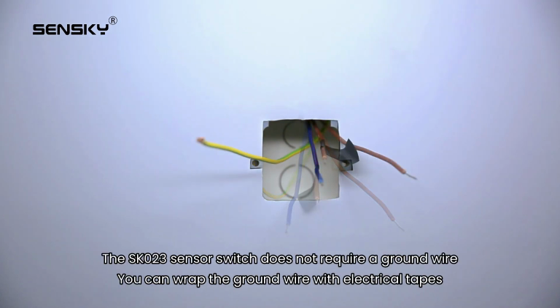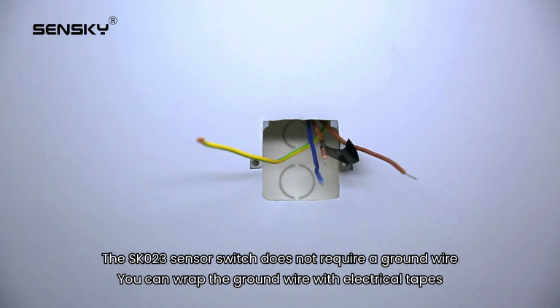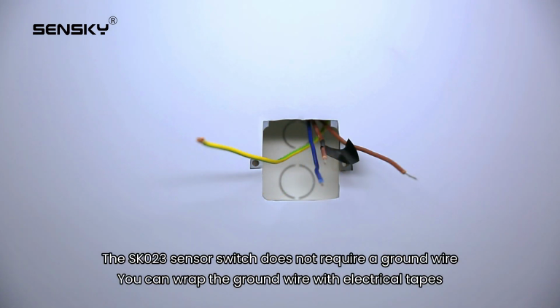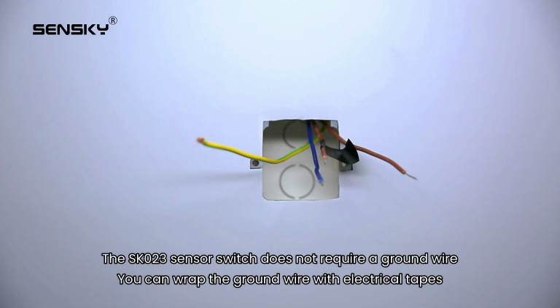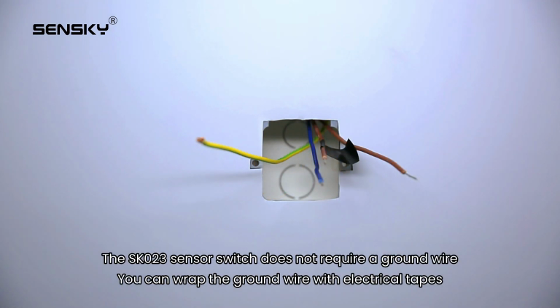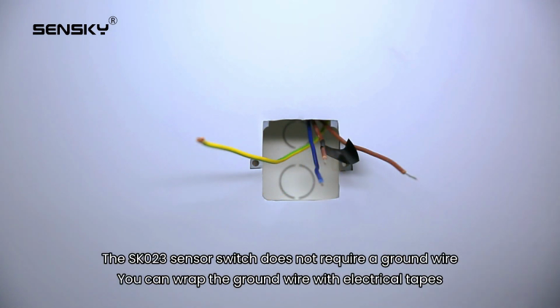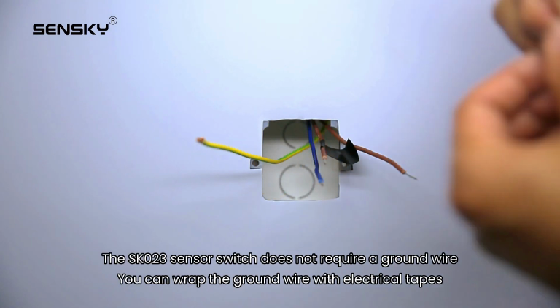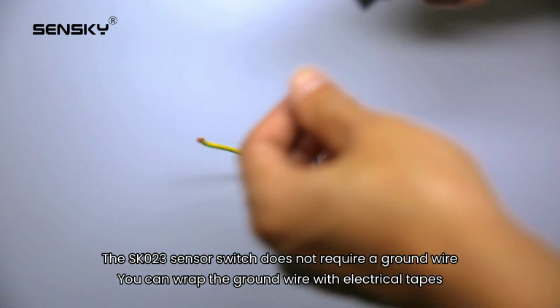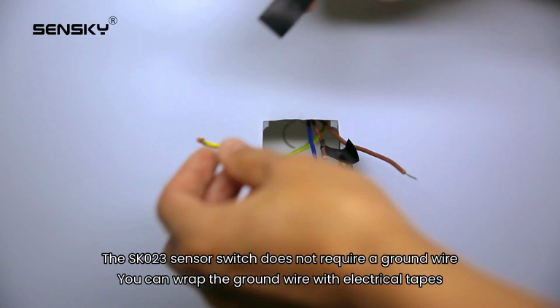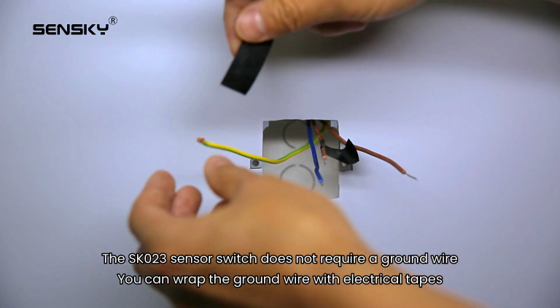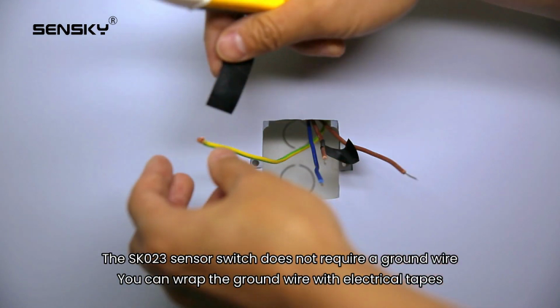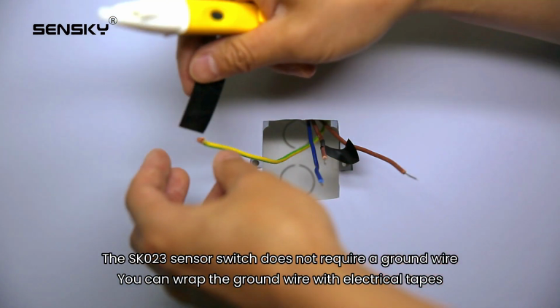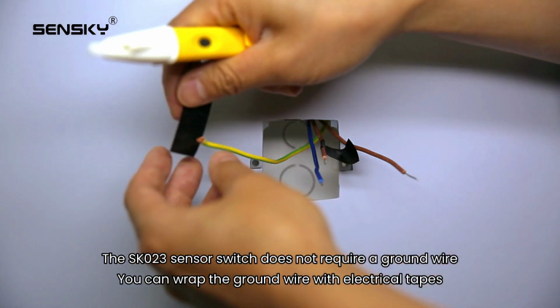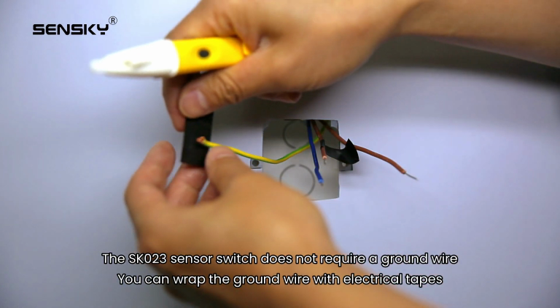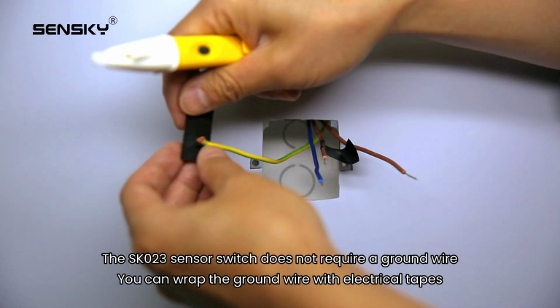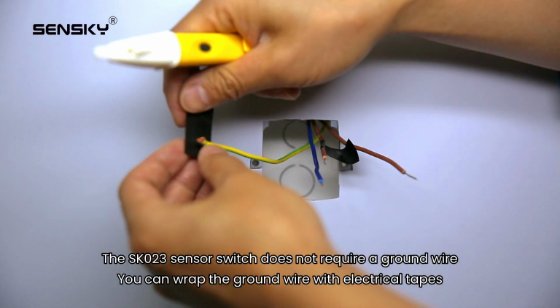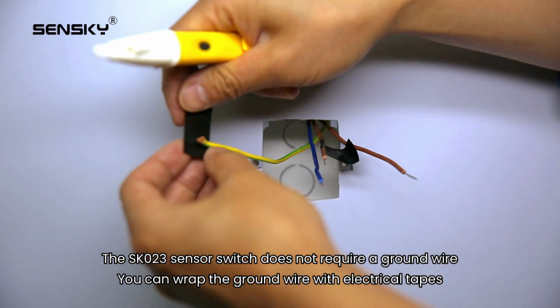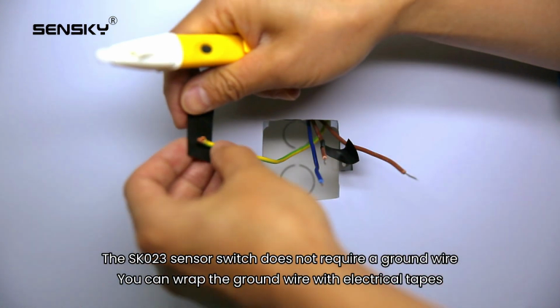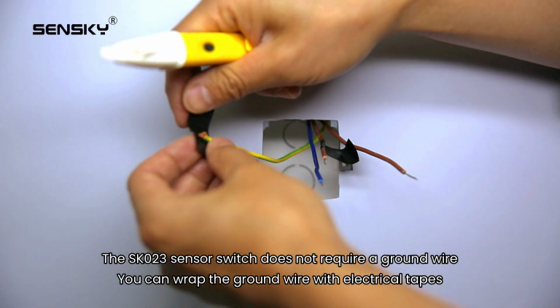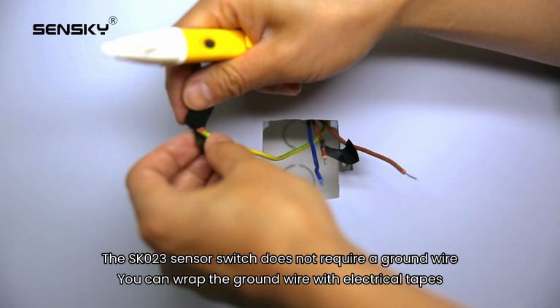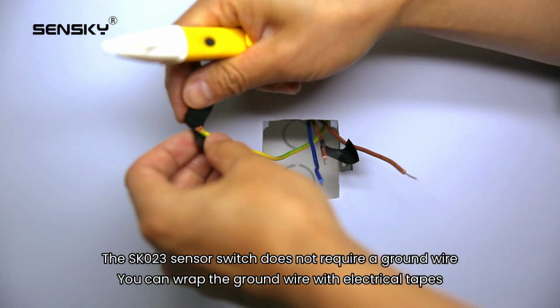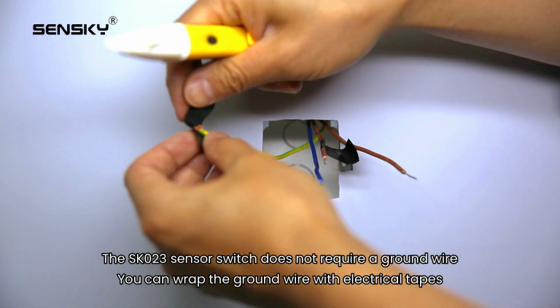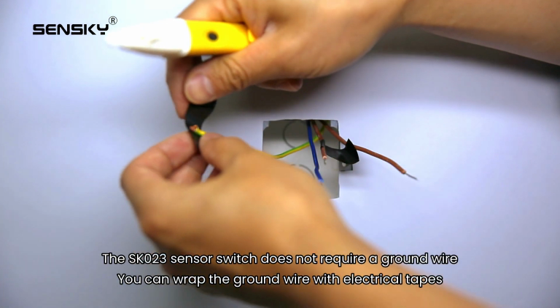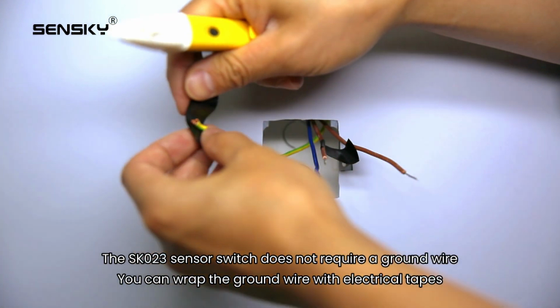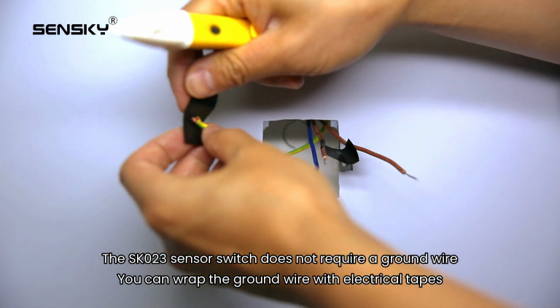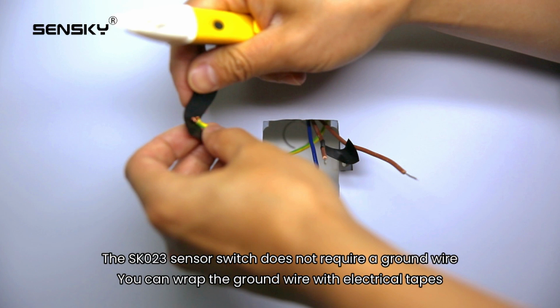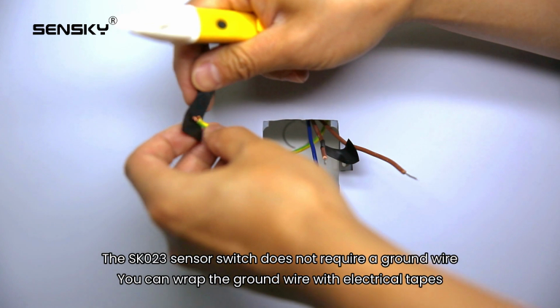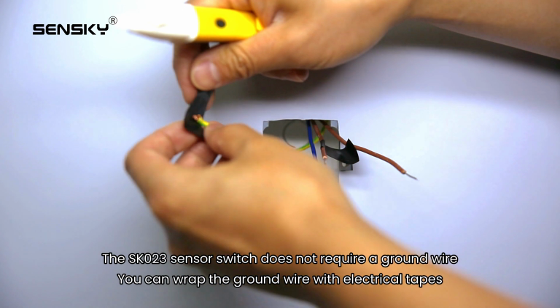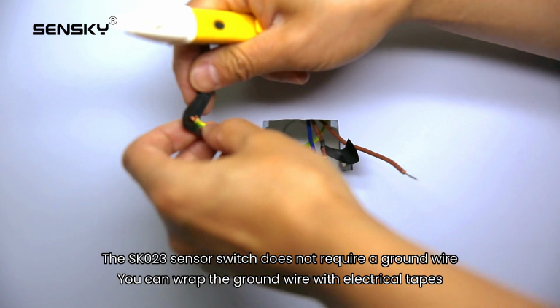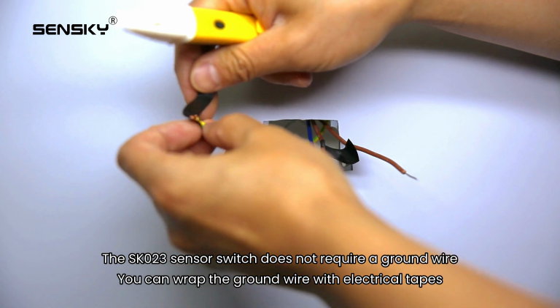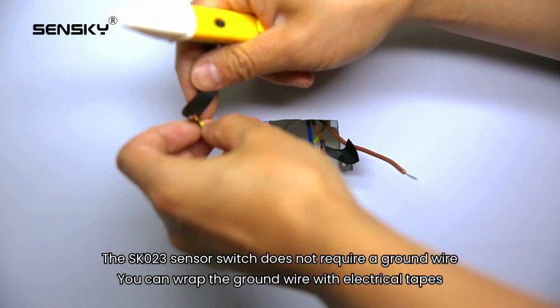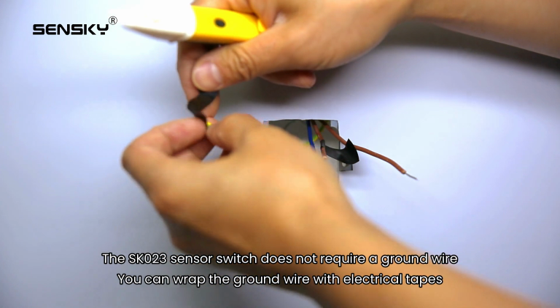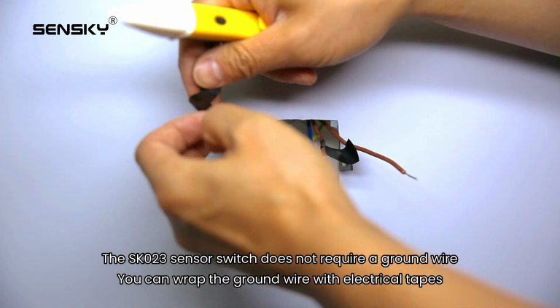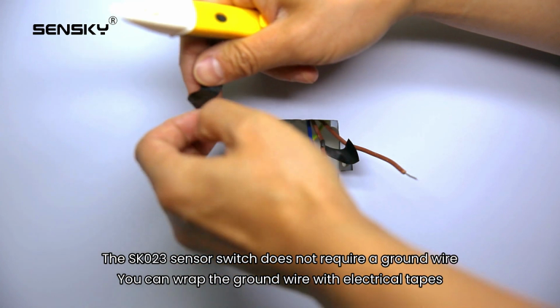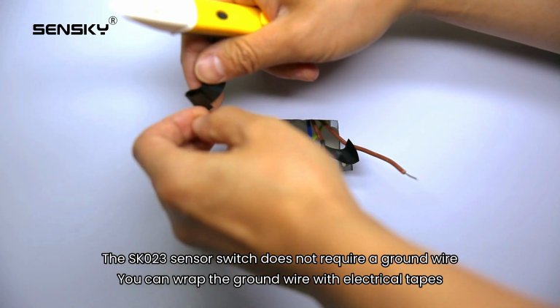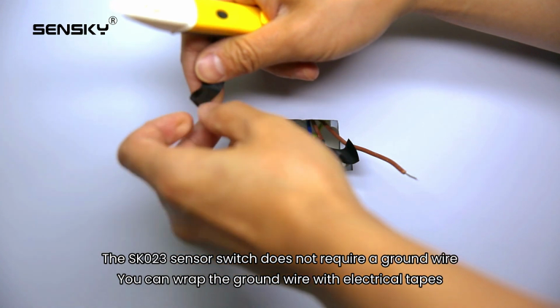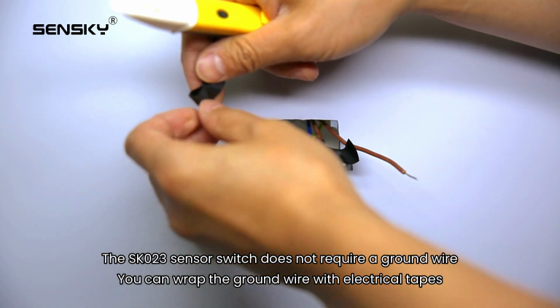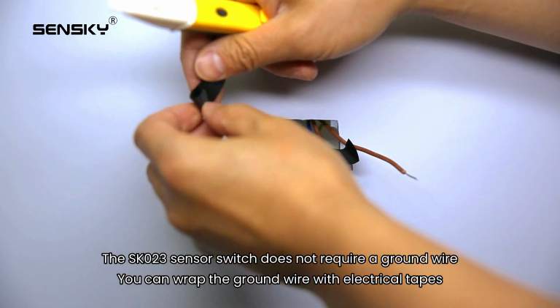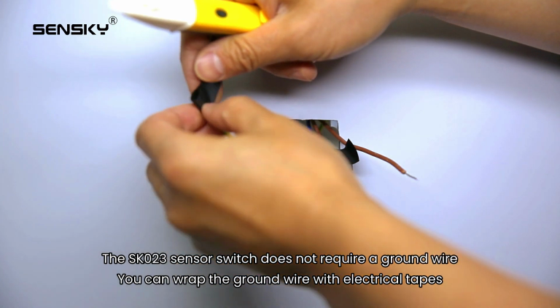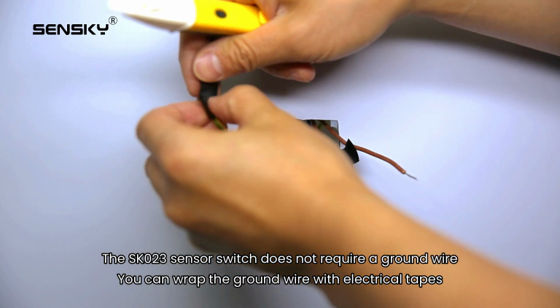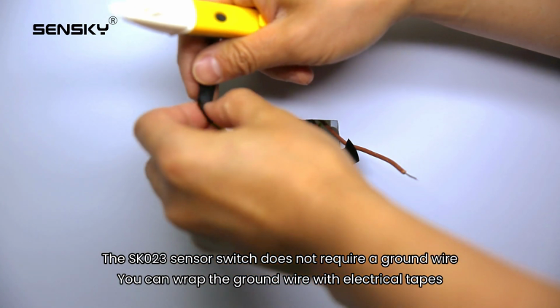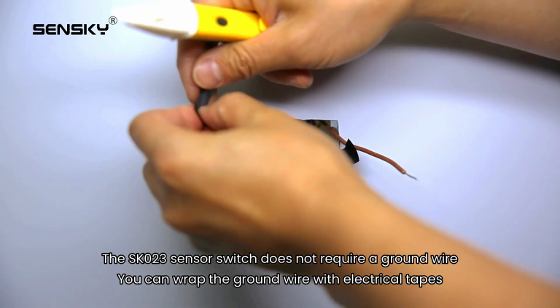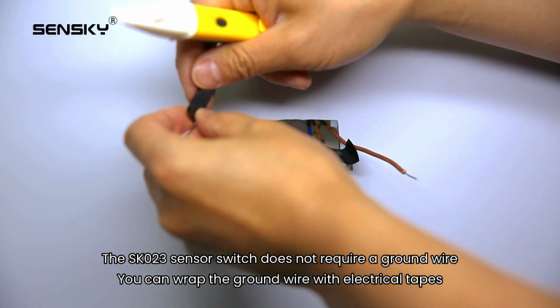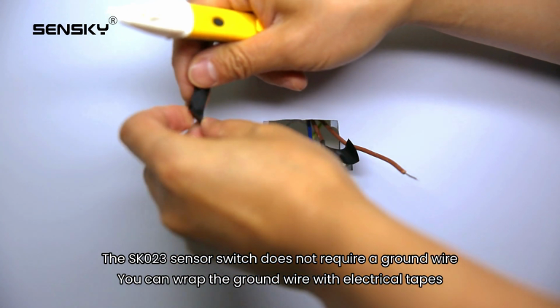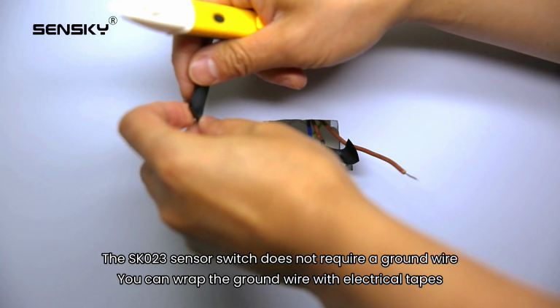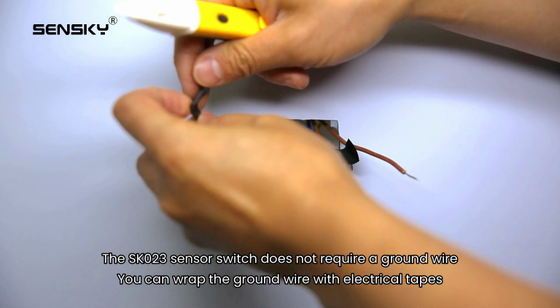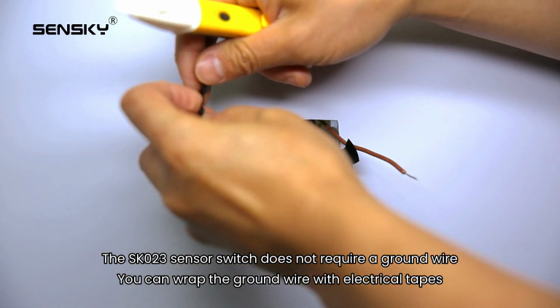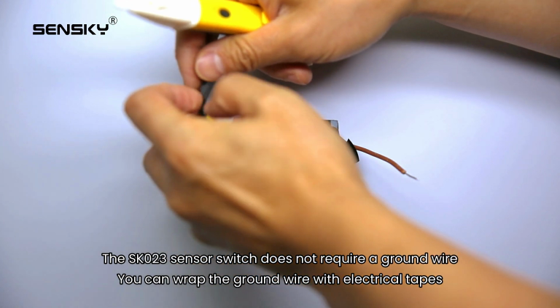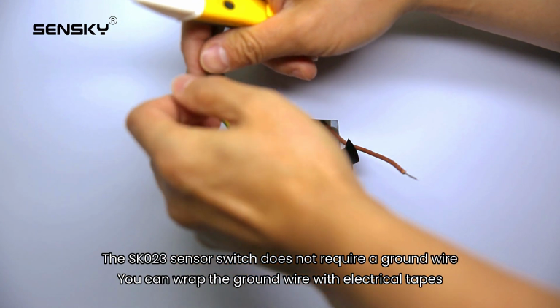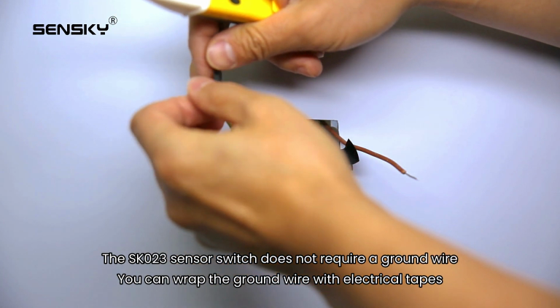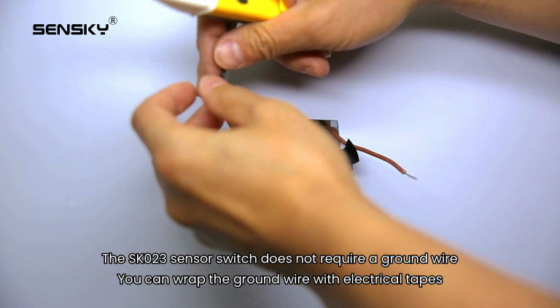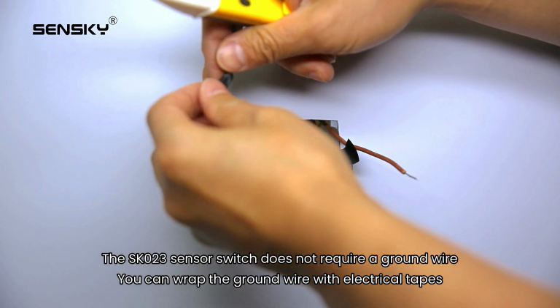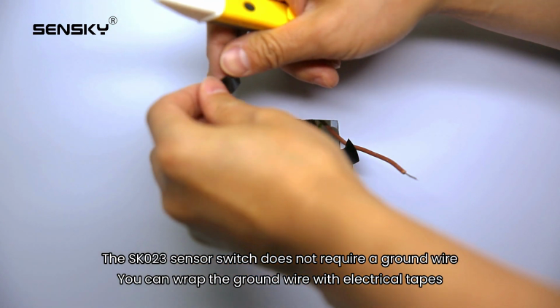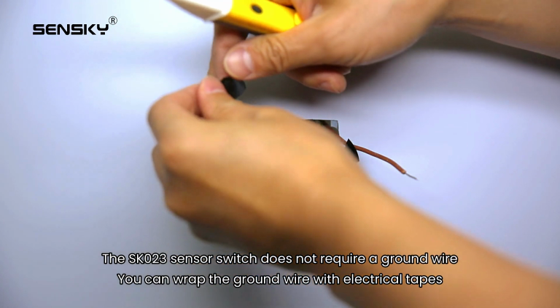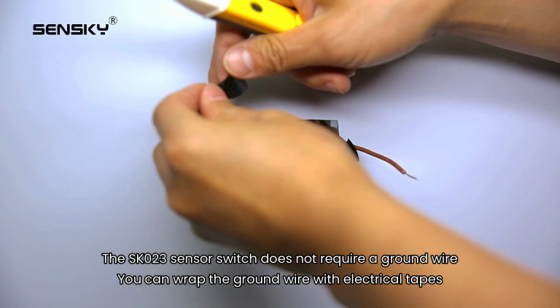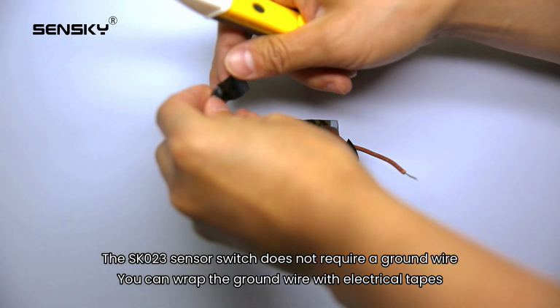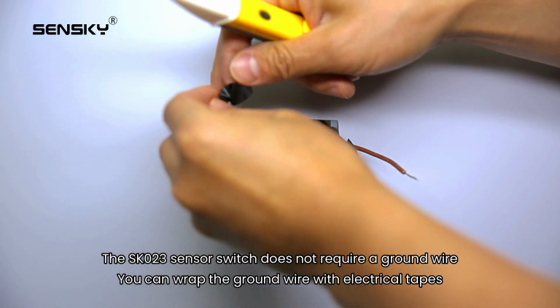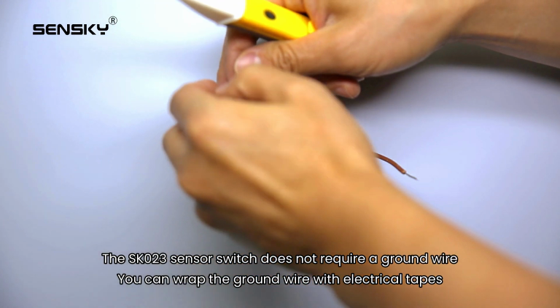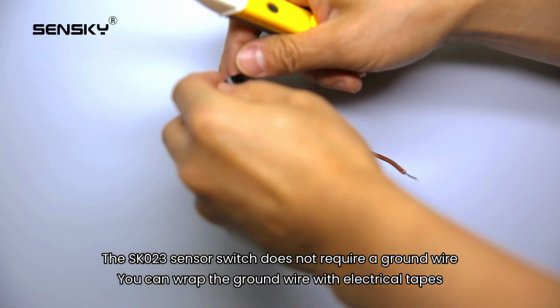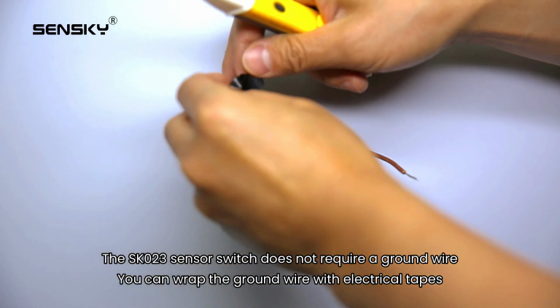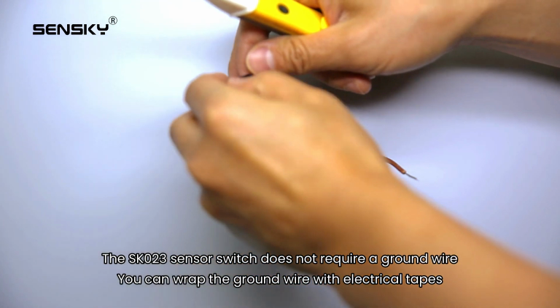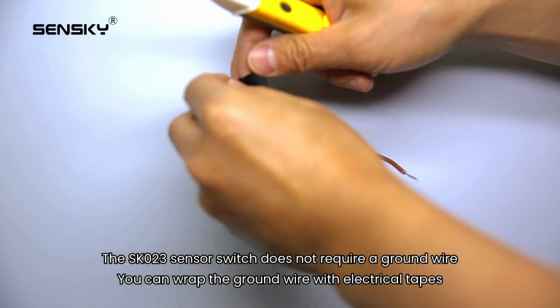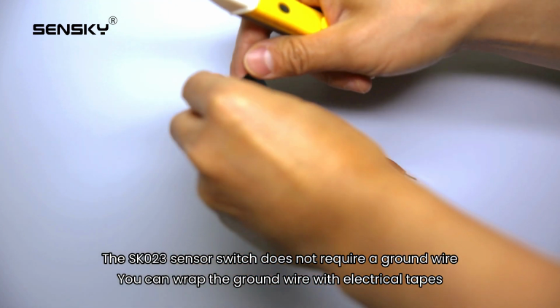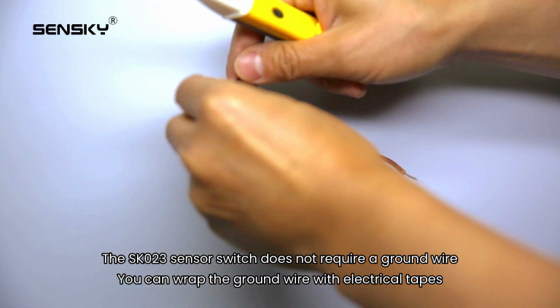The SK023 sensor switch does not require a ground wire. You can wrap the ground wire with electrical tape.